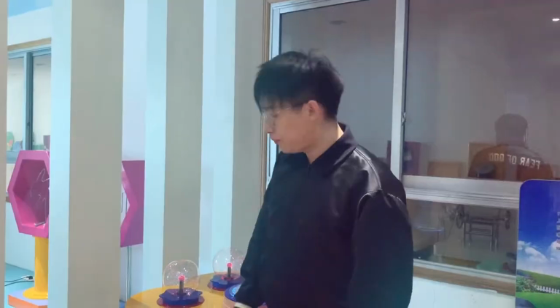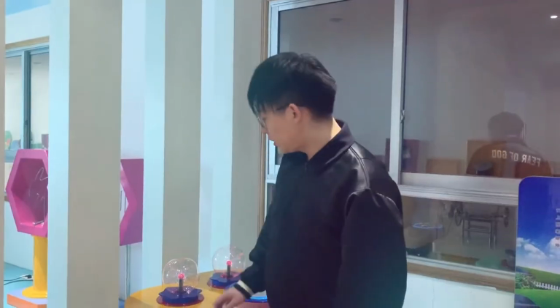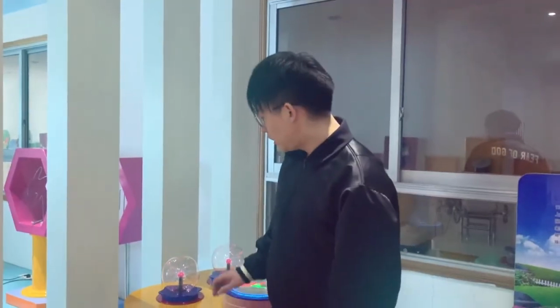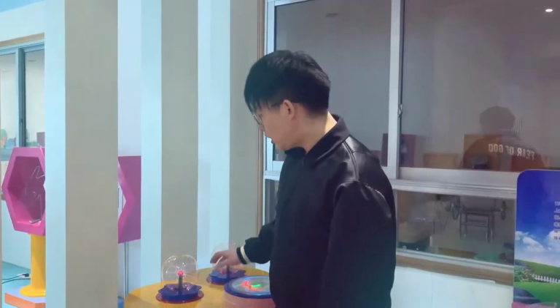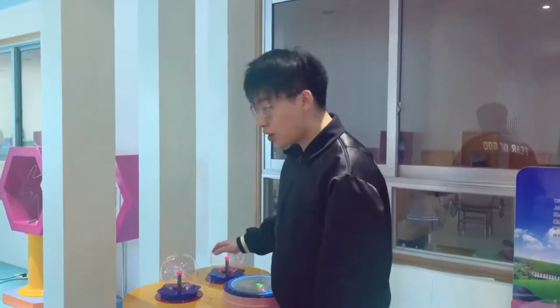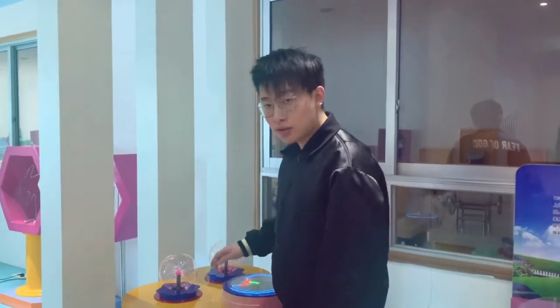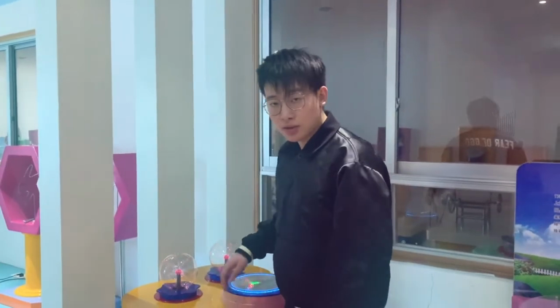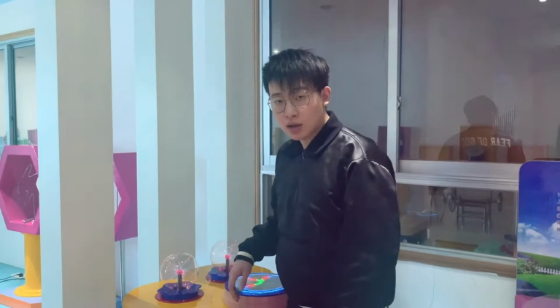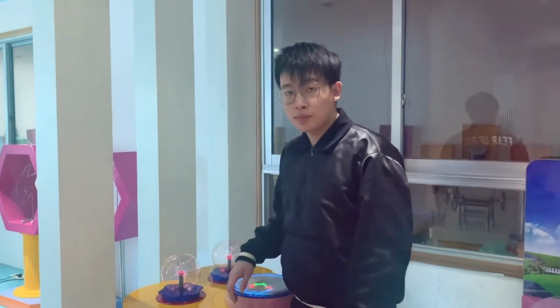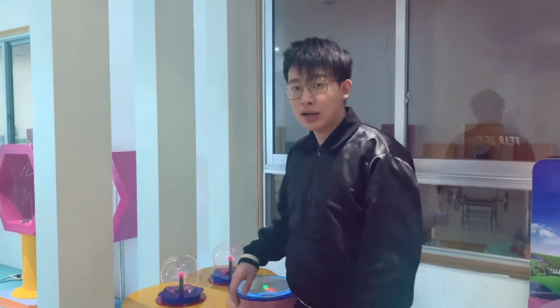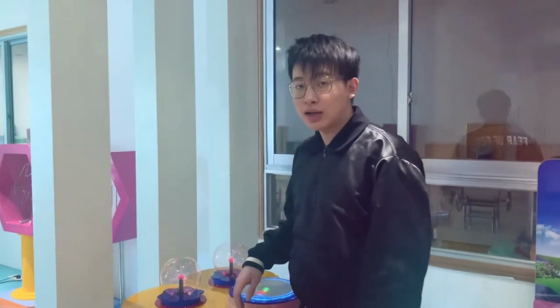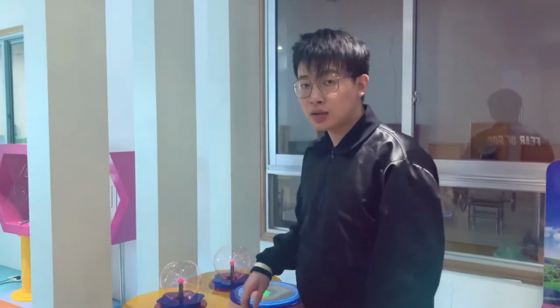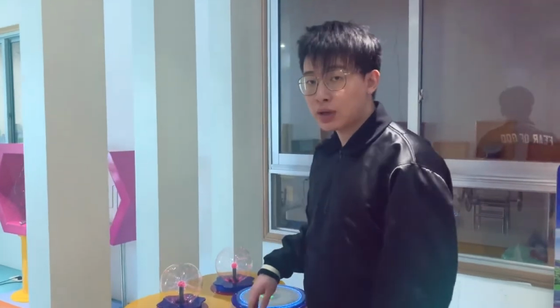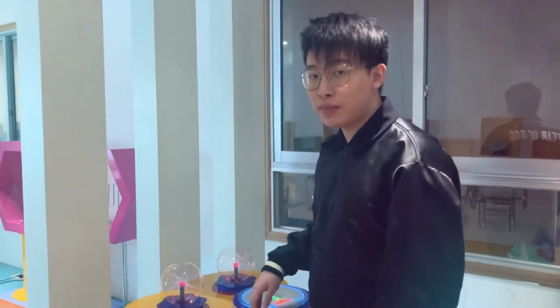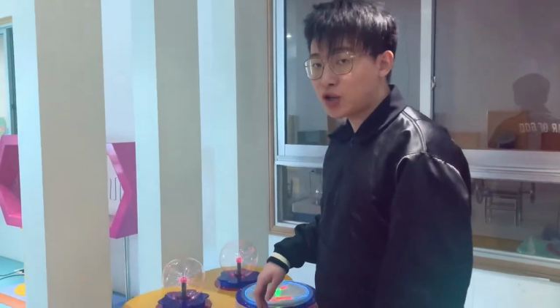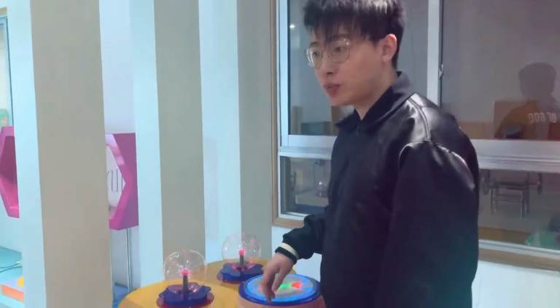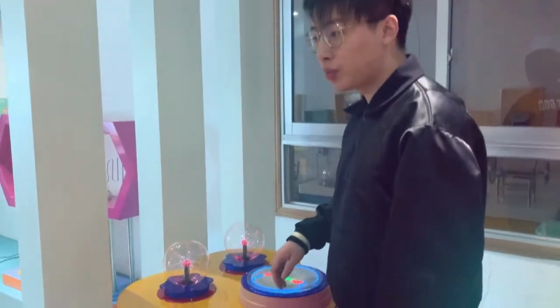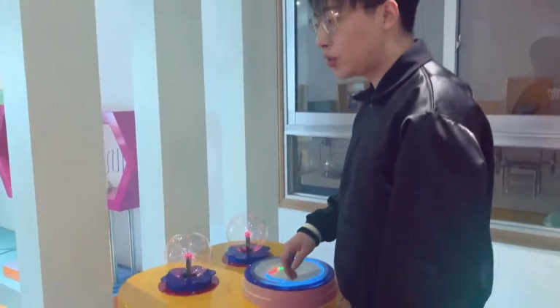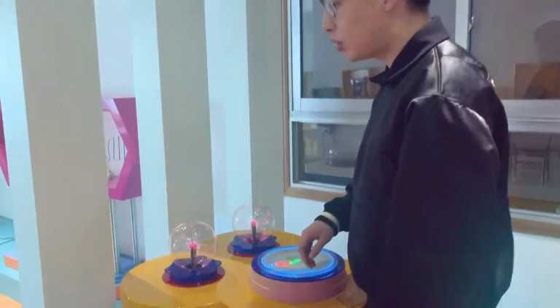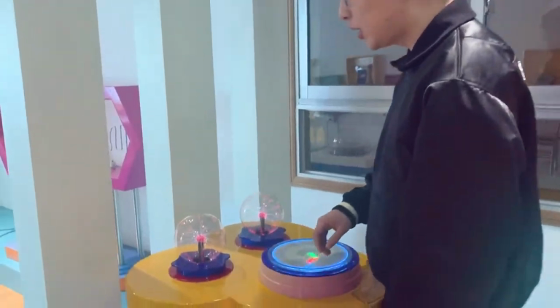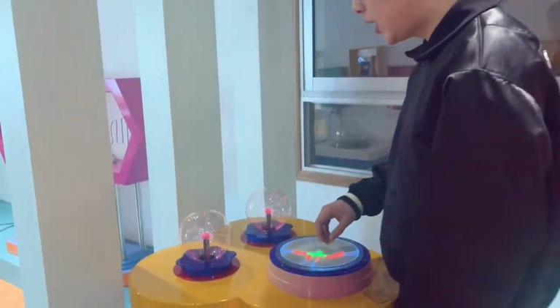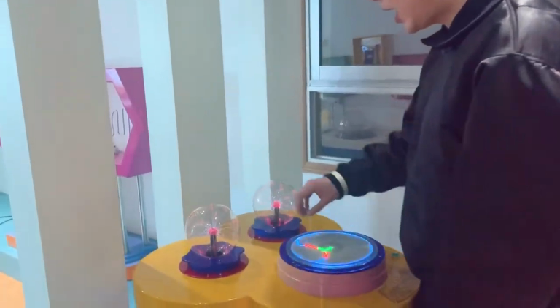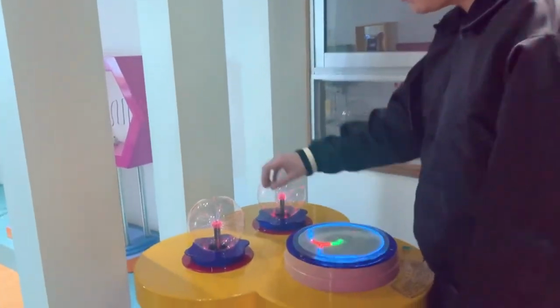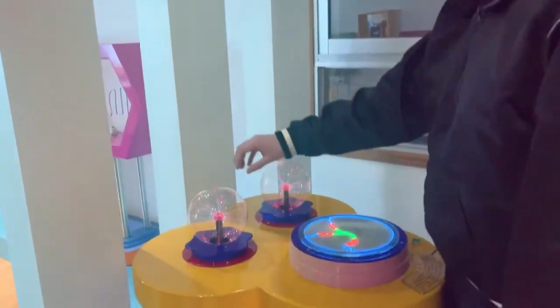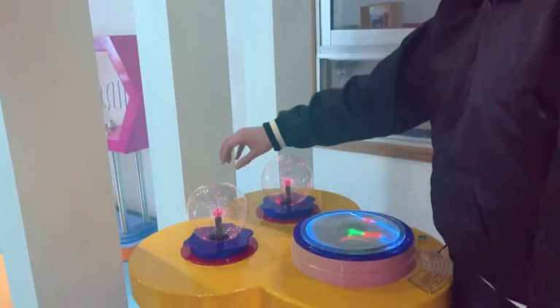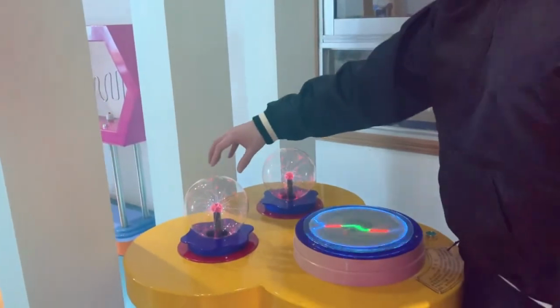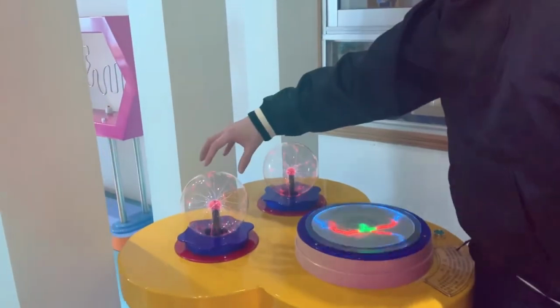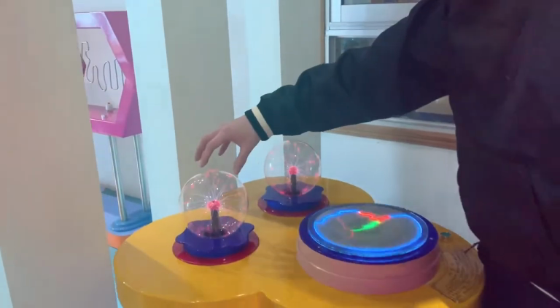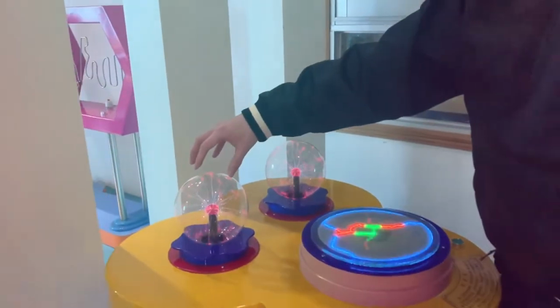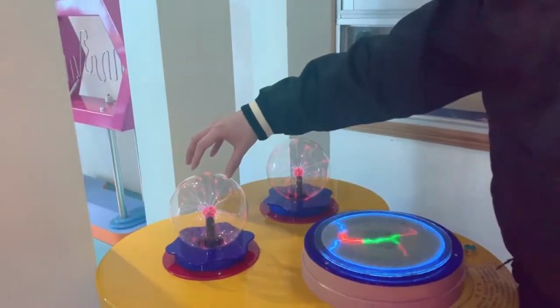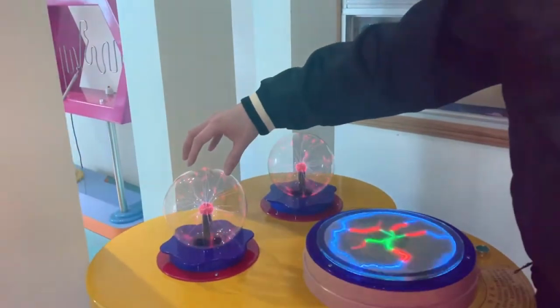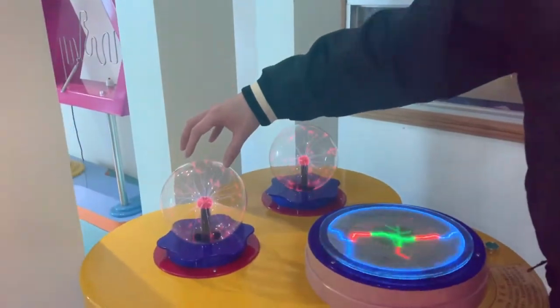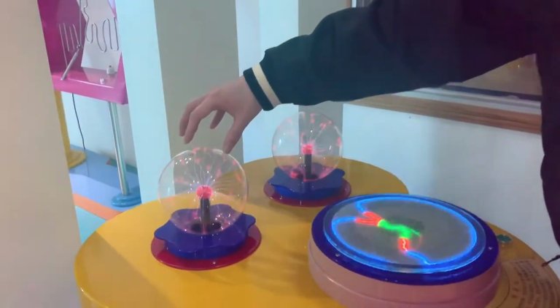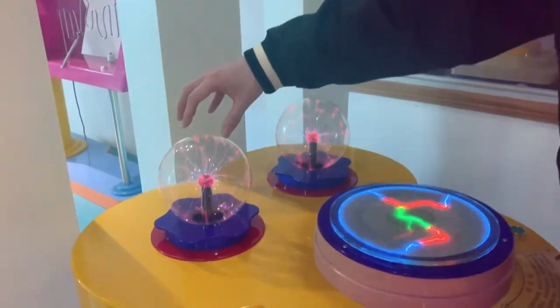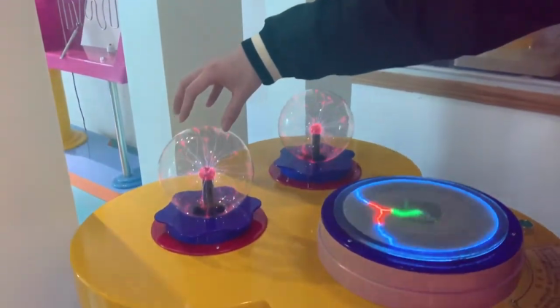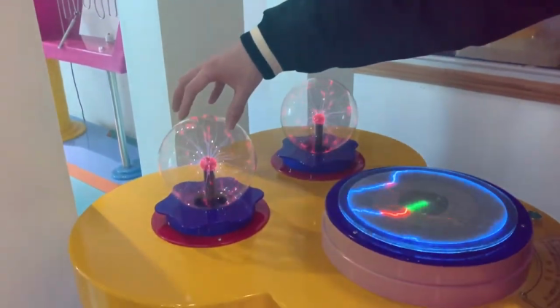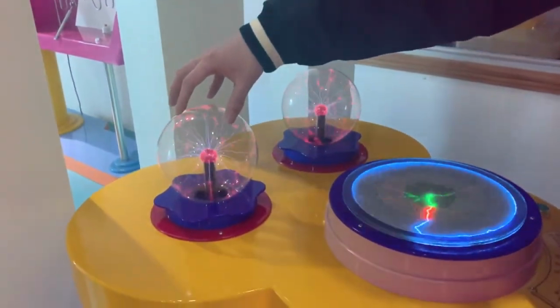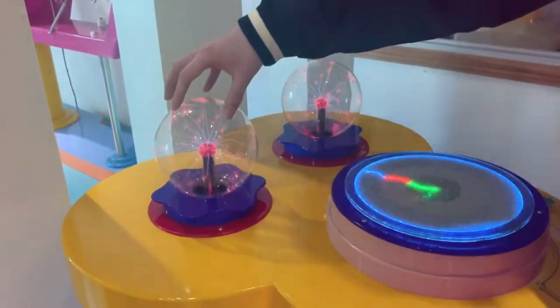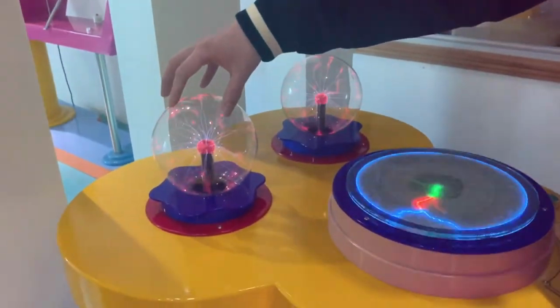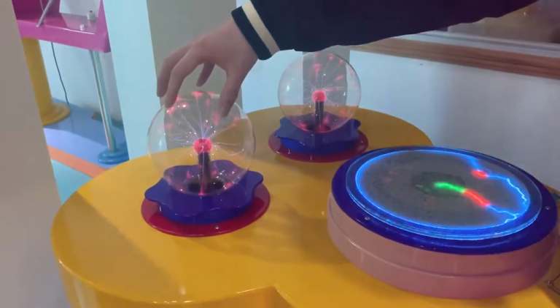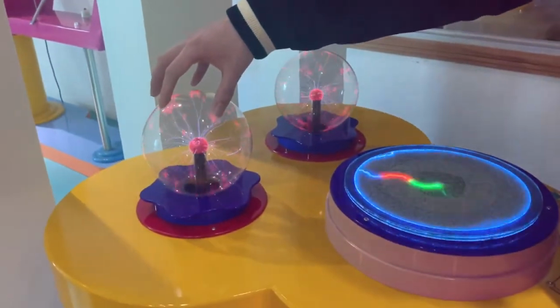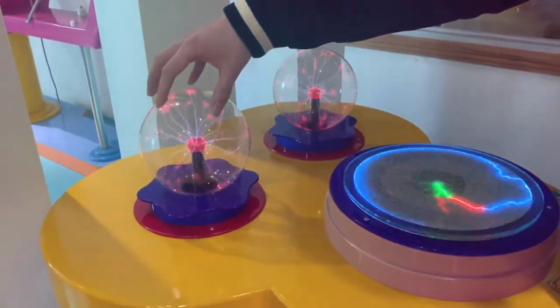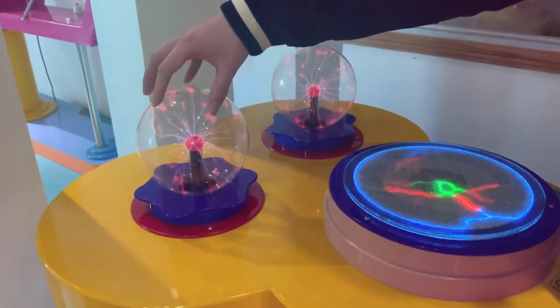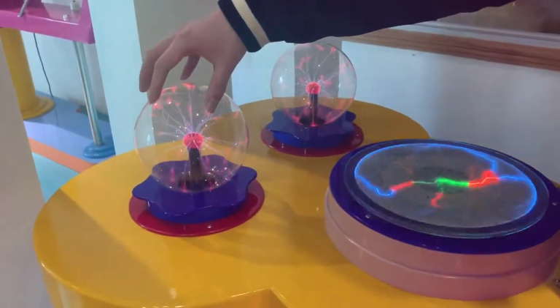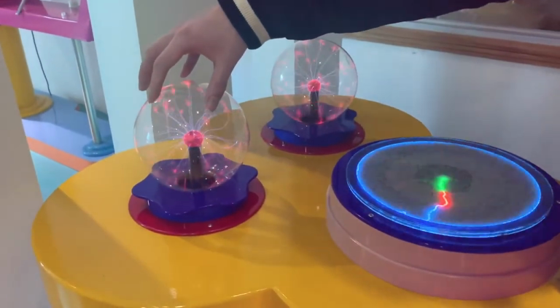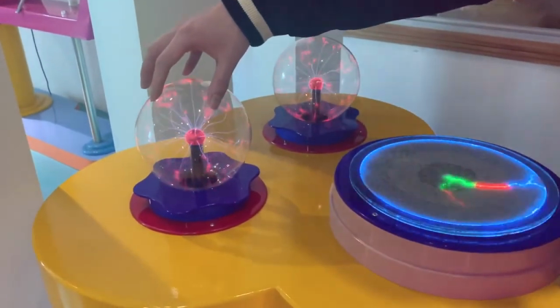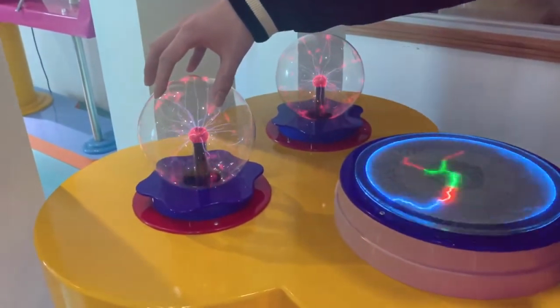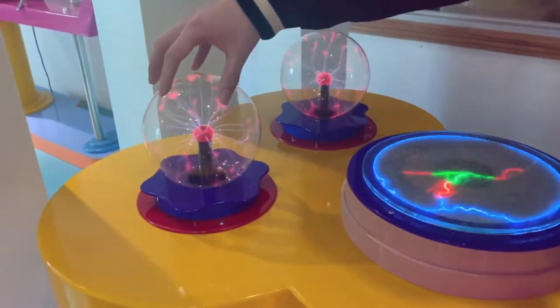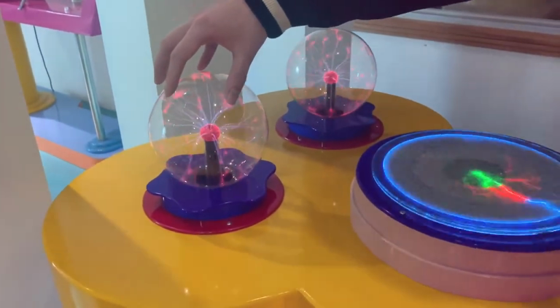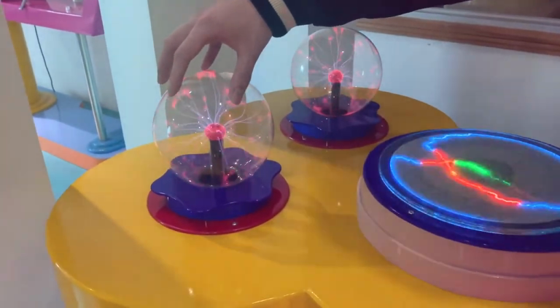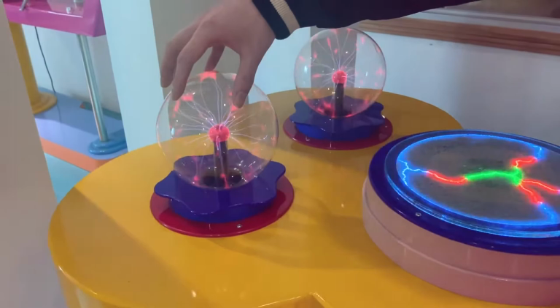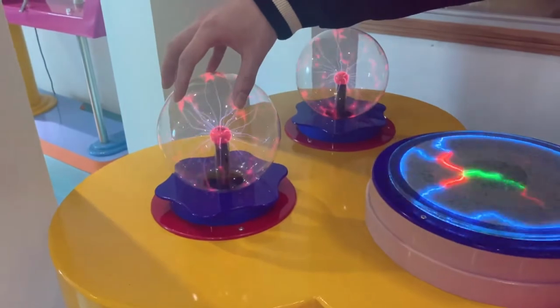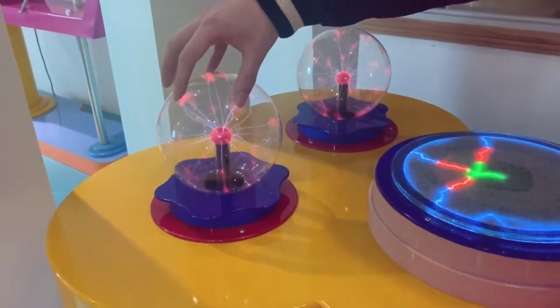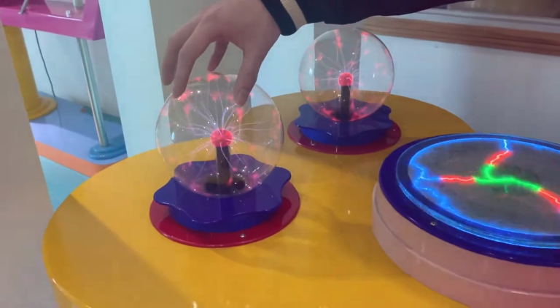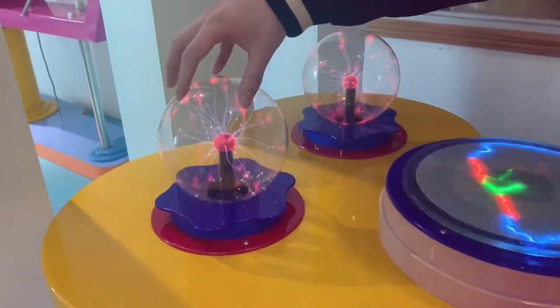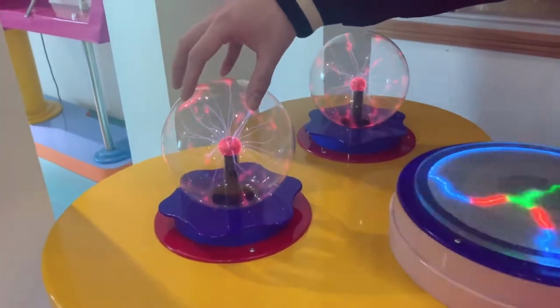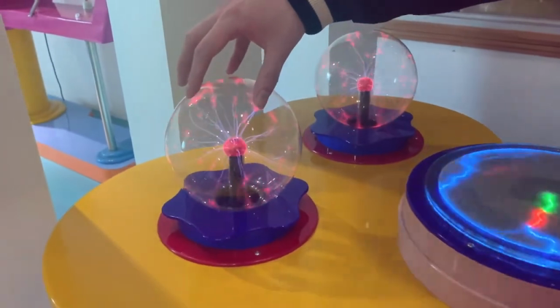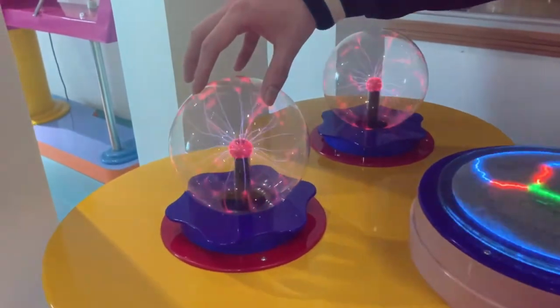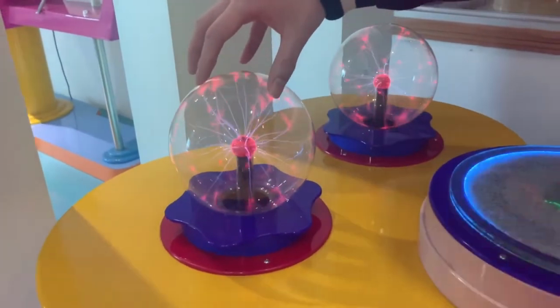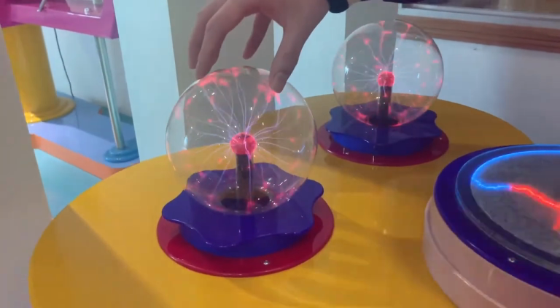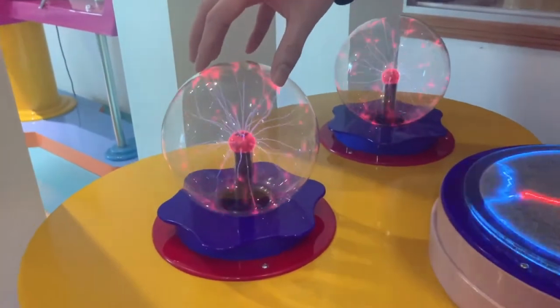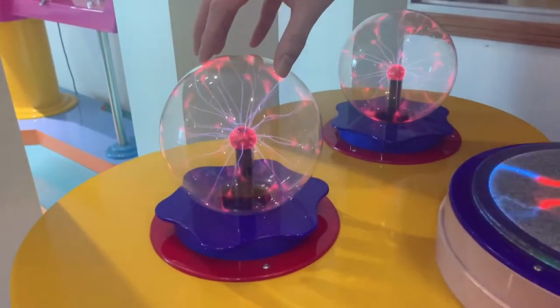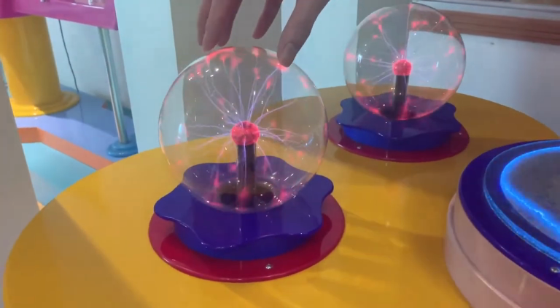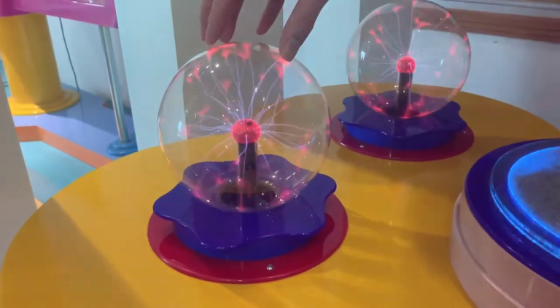Here's some plasma magic board. Every time I put my hands on the plasma, the plasma will follow my hands.